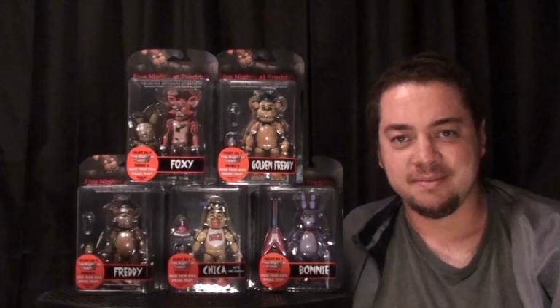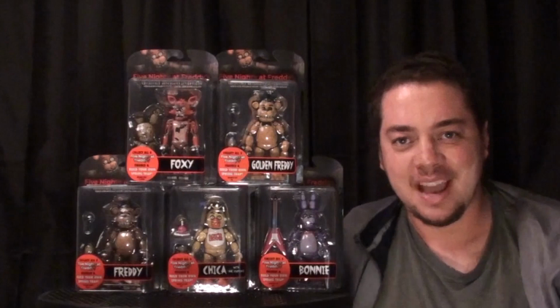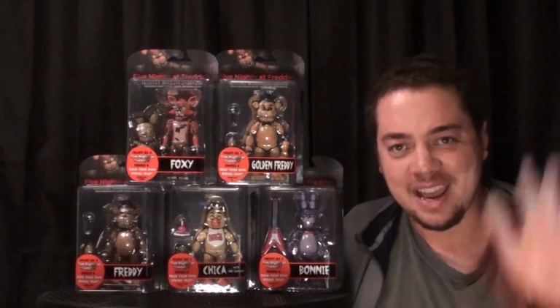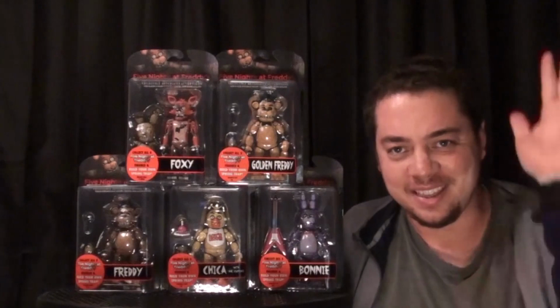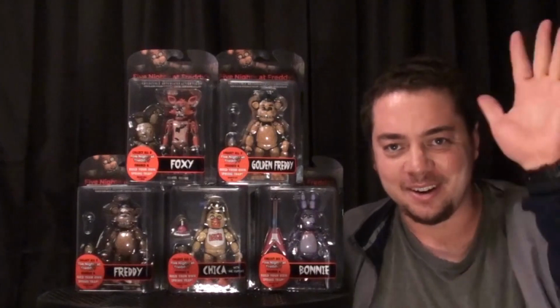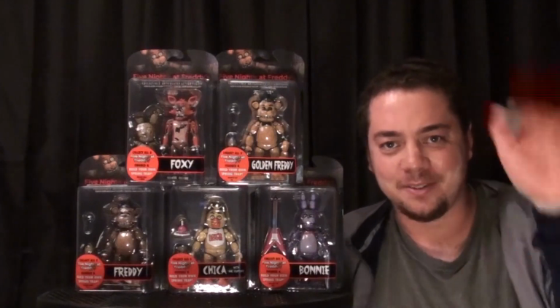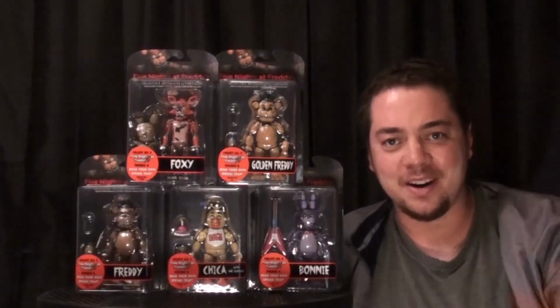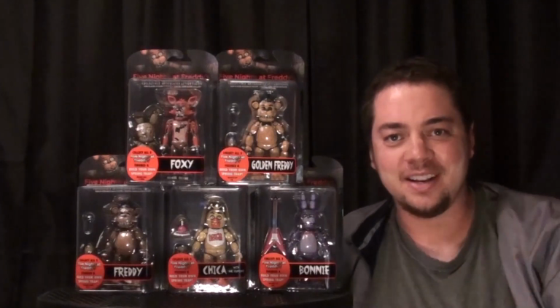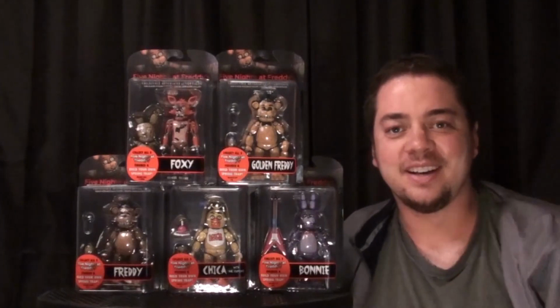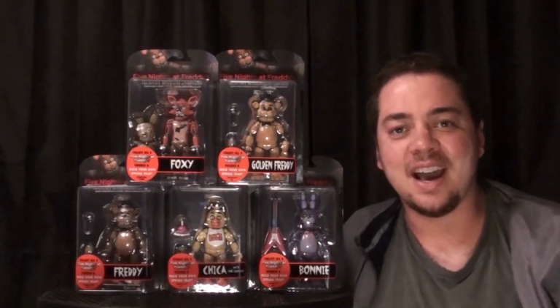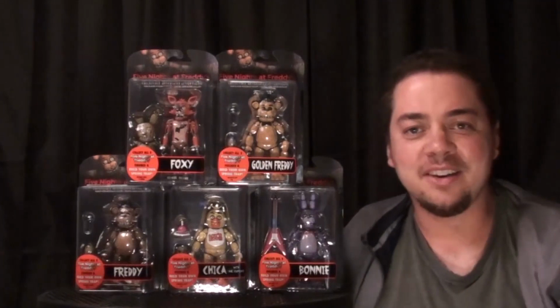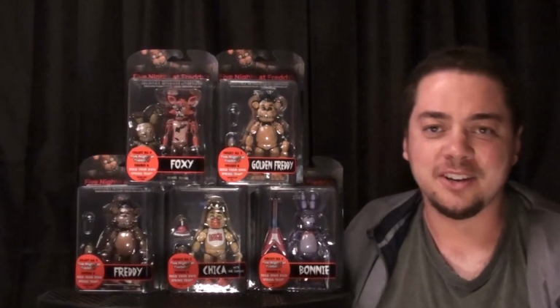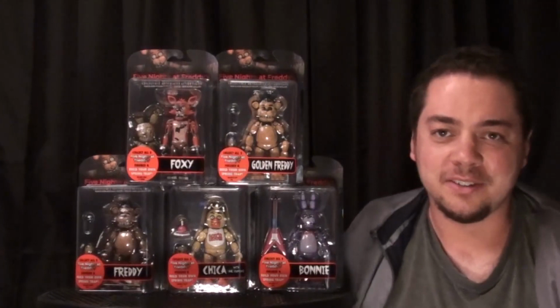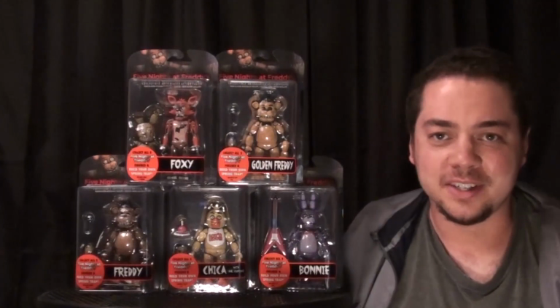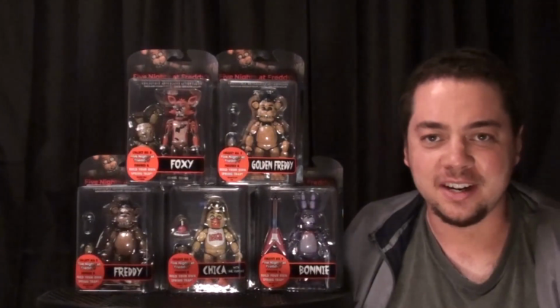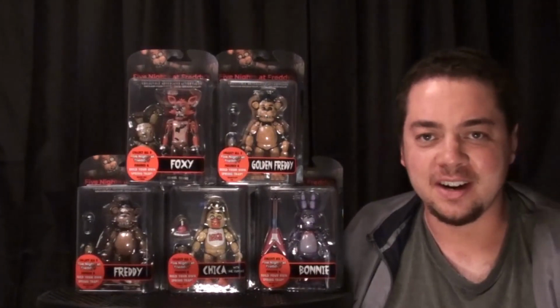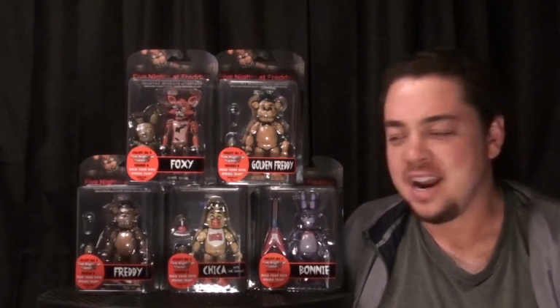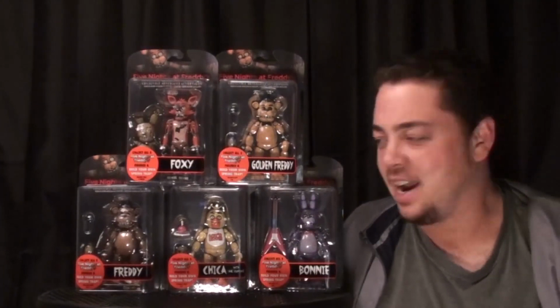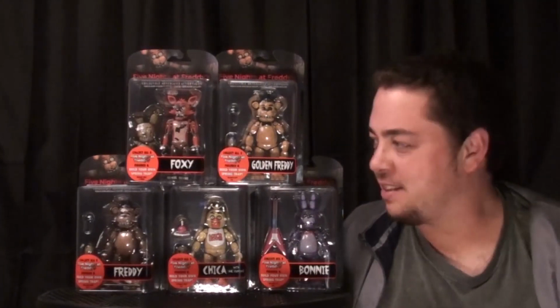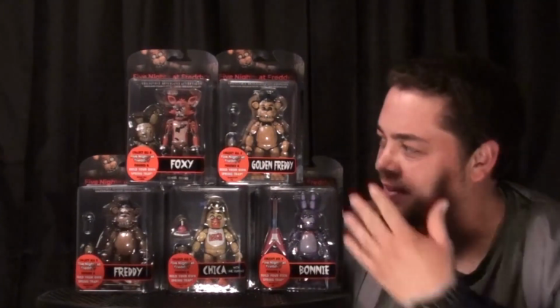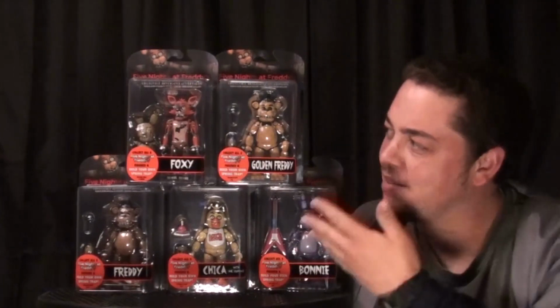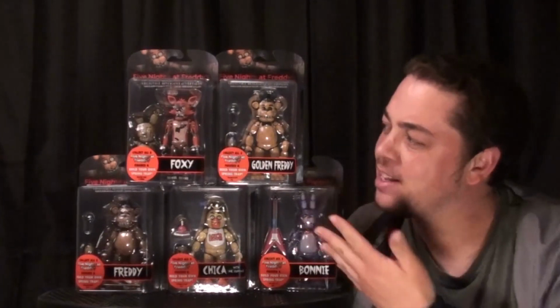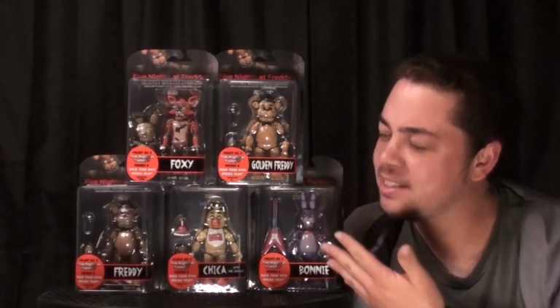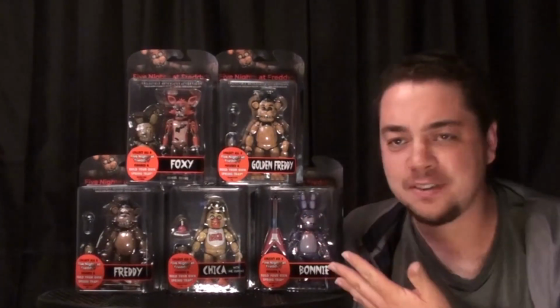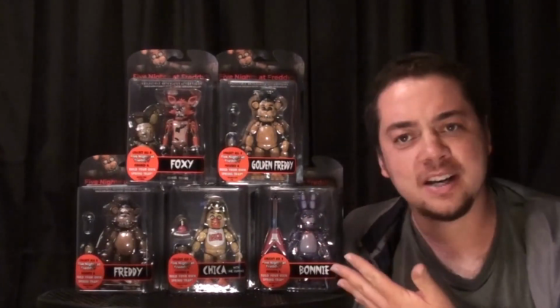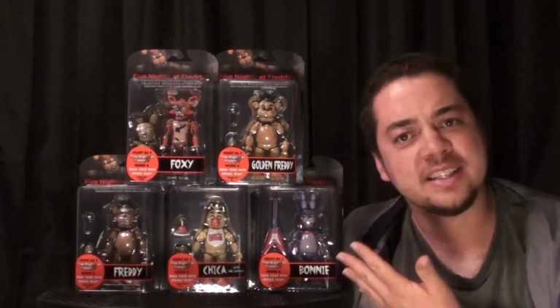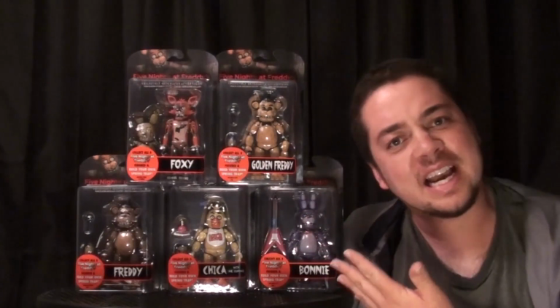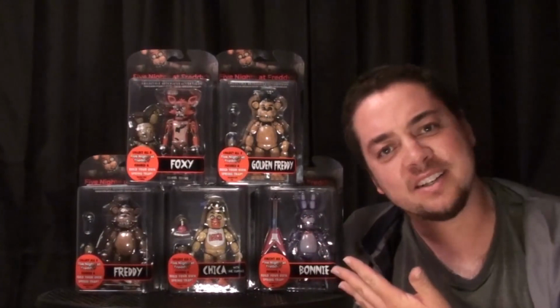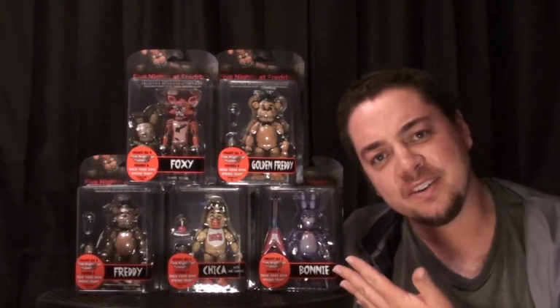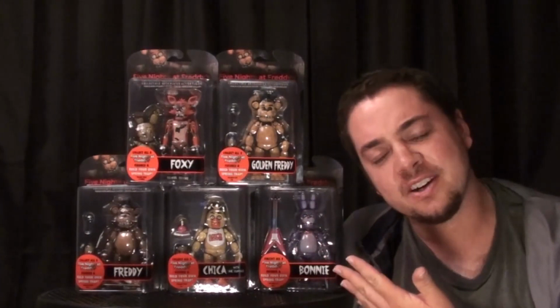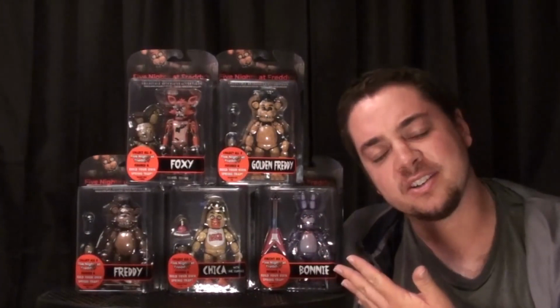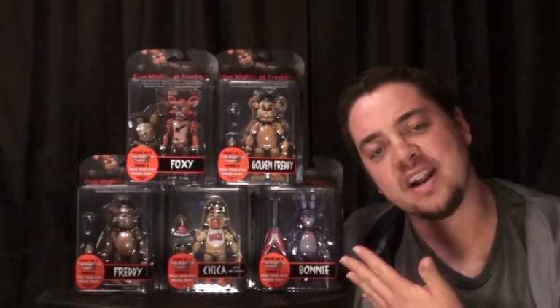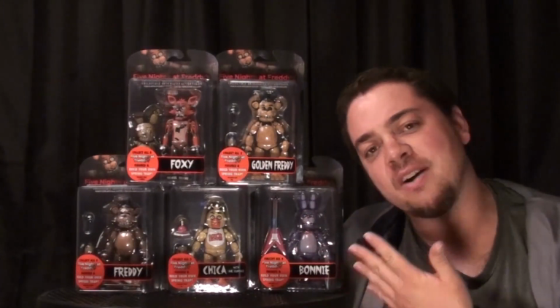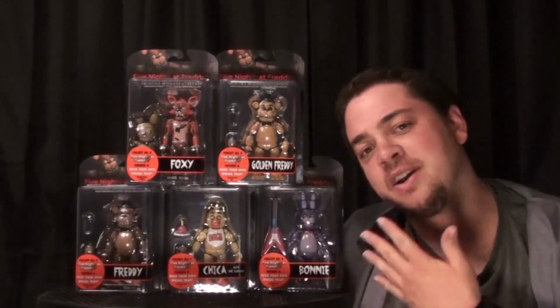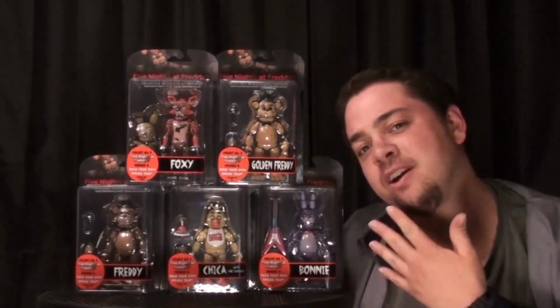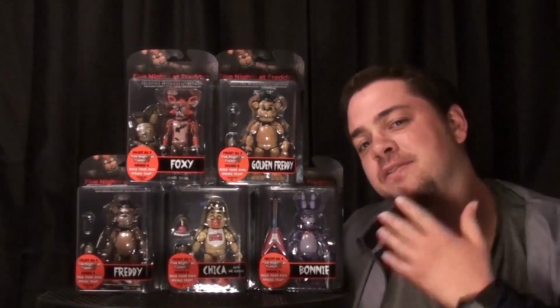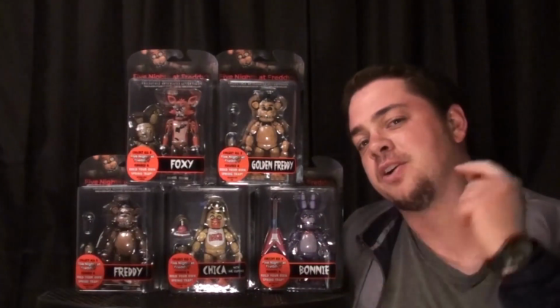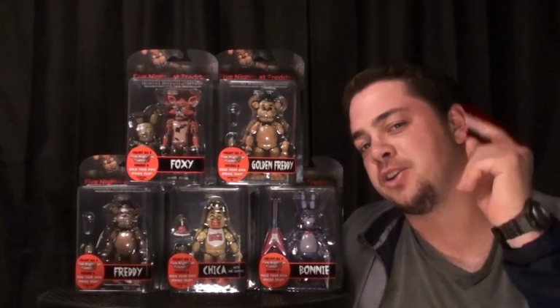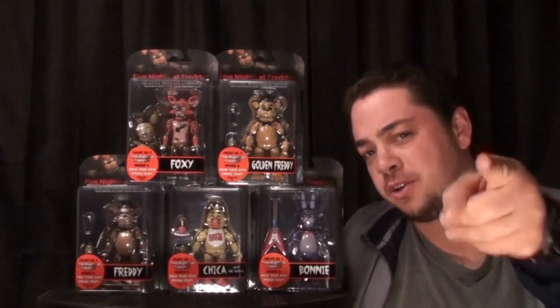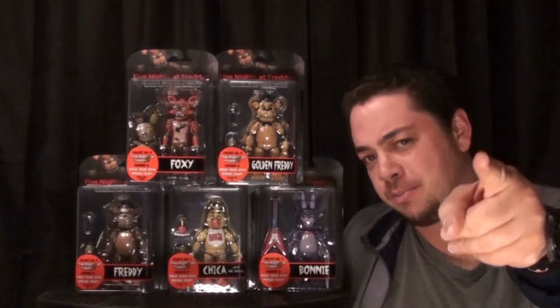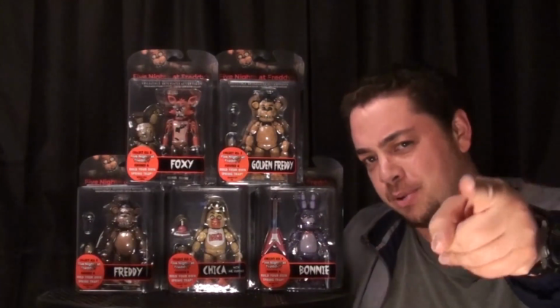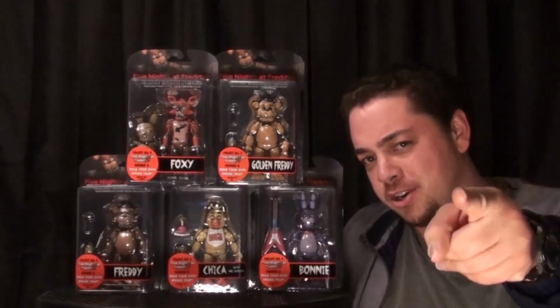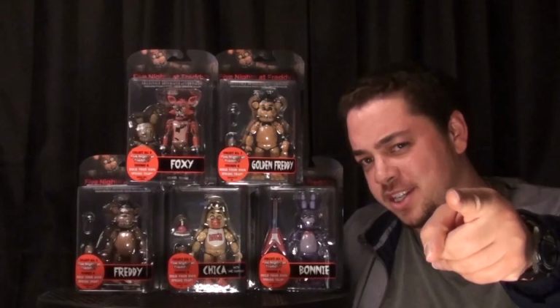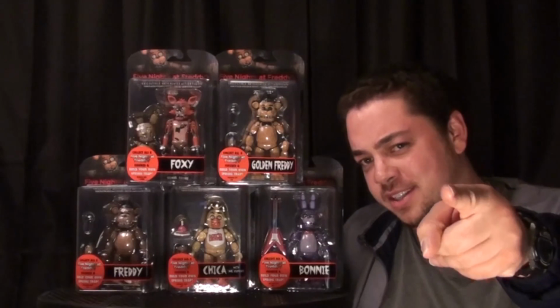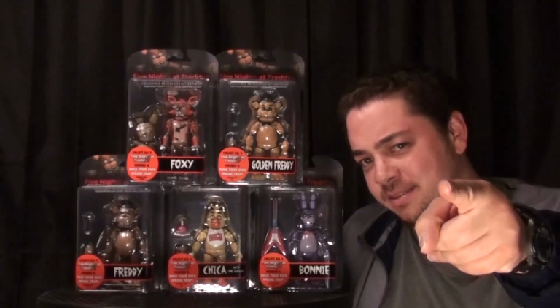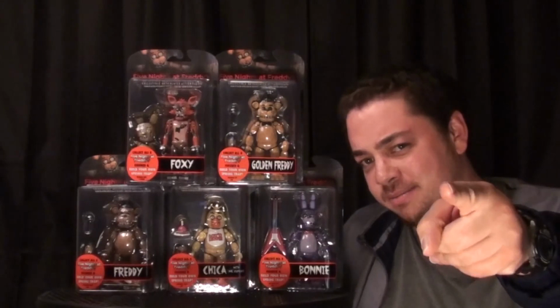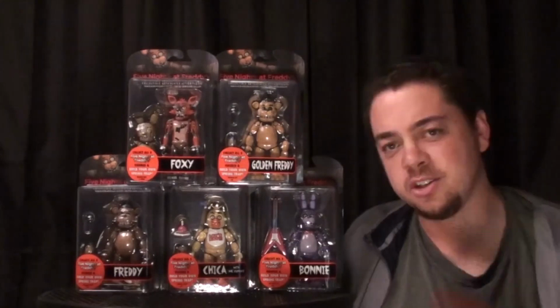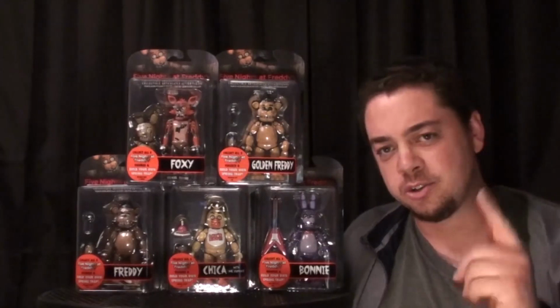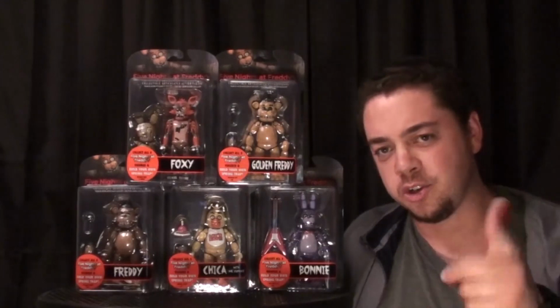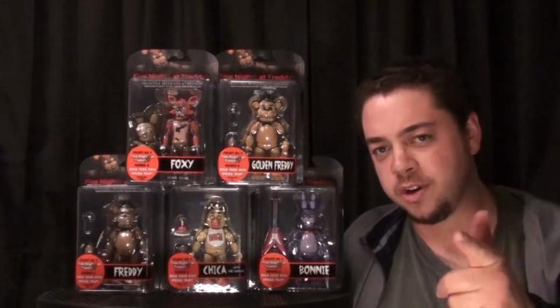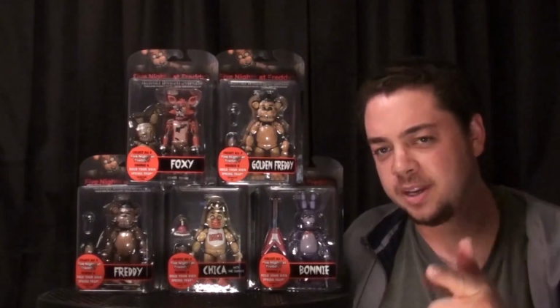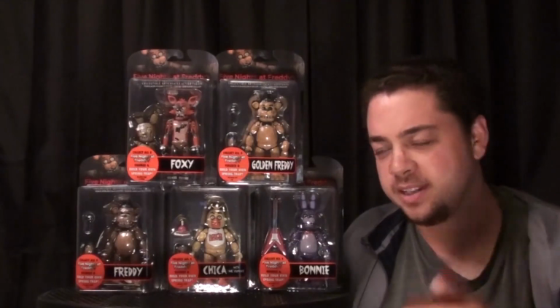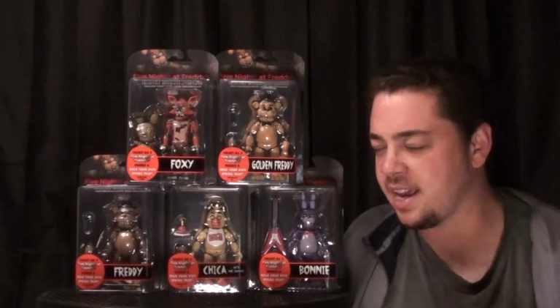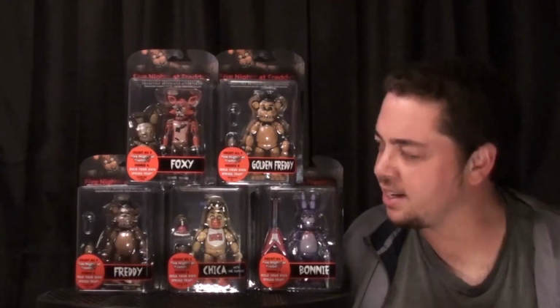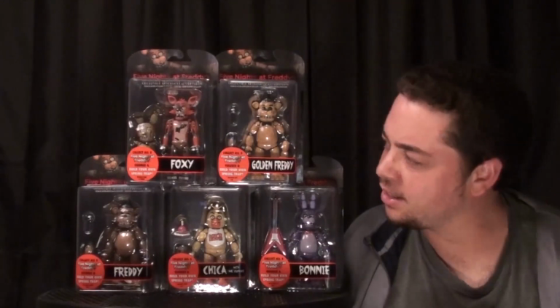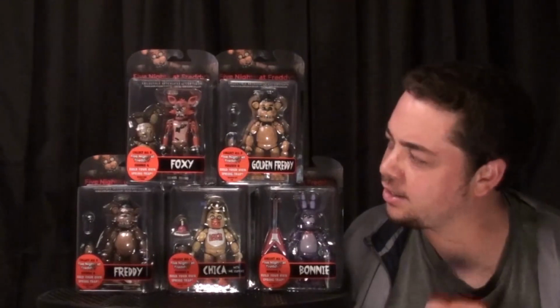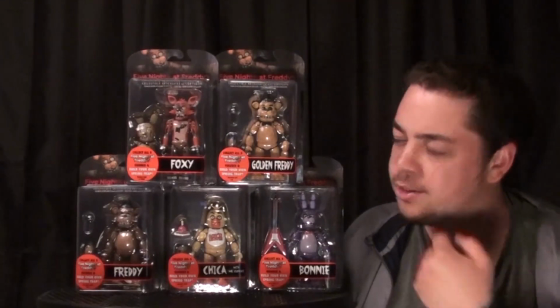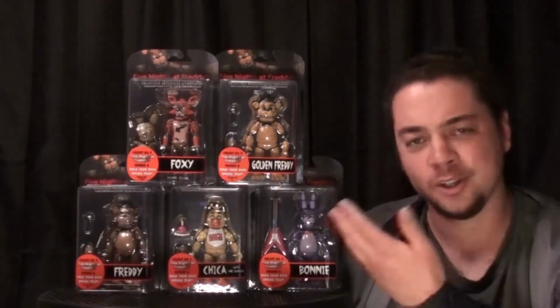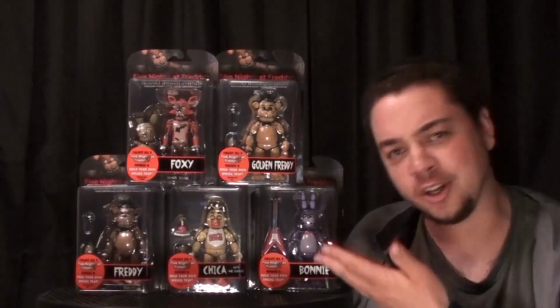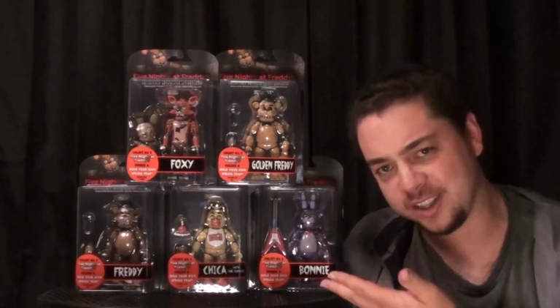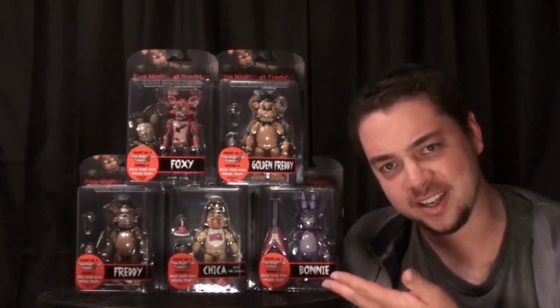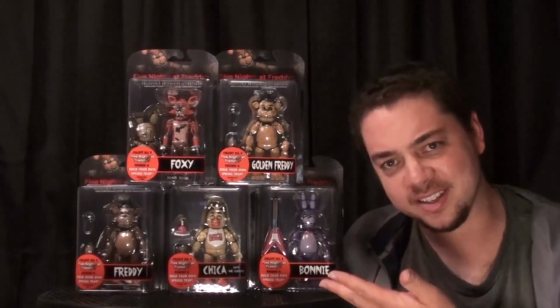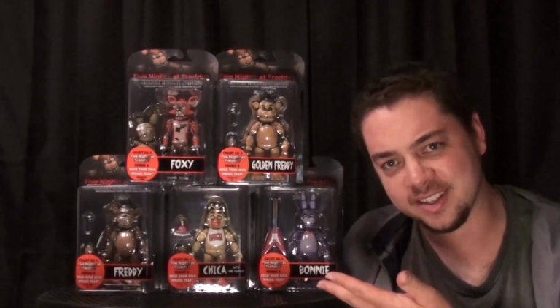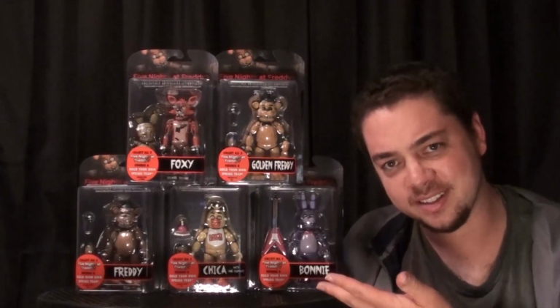Hey there friend, Kyle Universe here, and the Five Nights at Freddy's action figures are now here for you to purchase. So join me in taking a closer look at these.